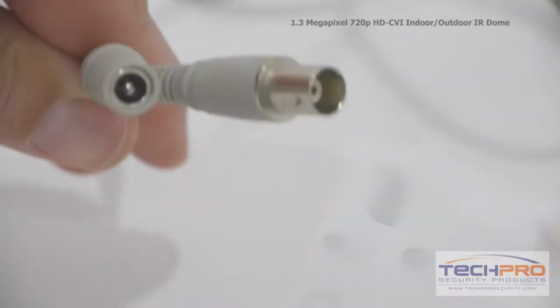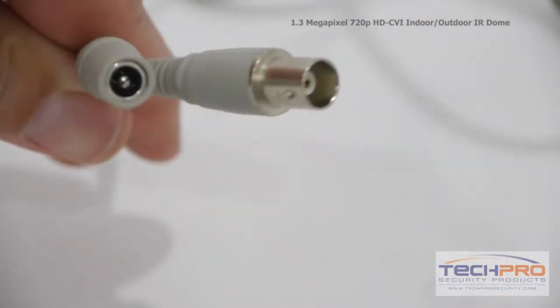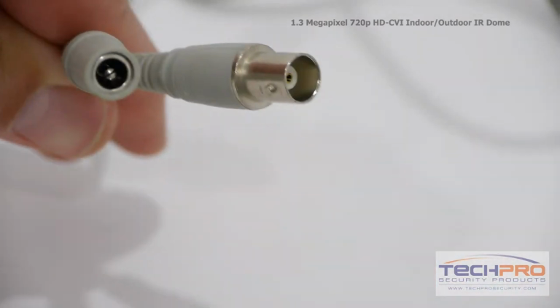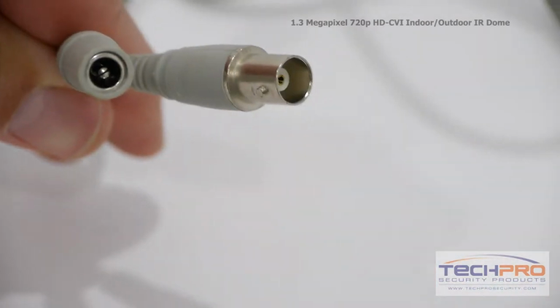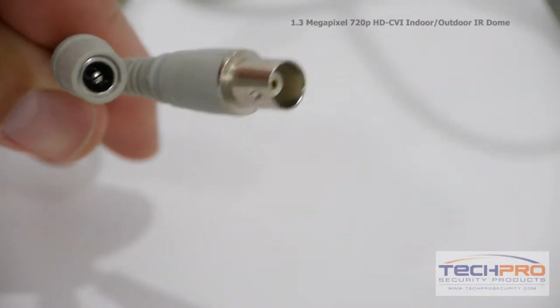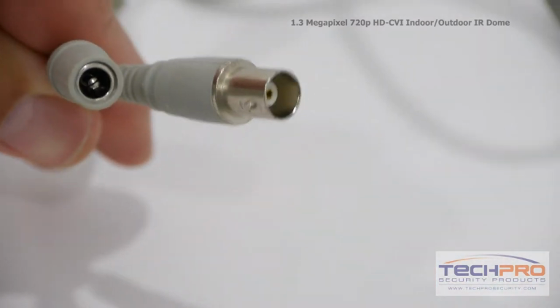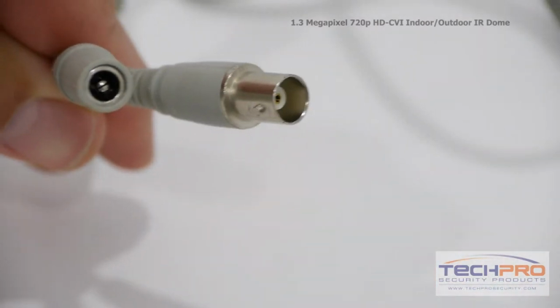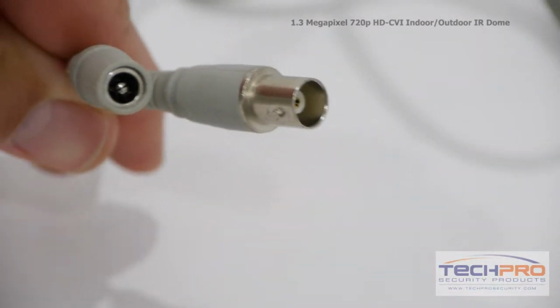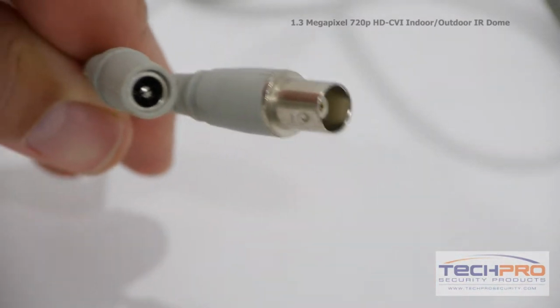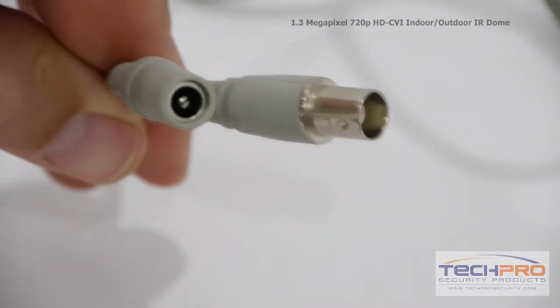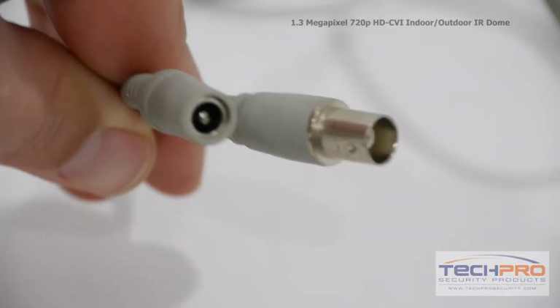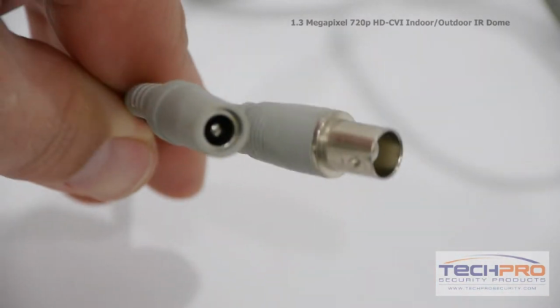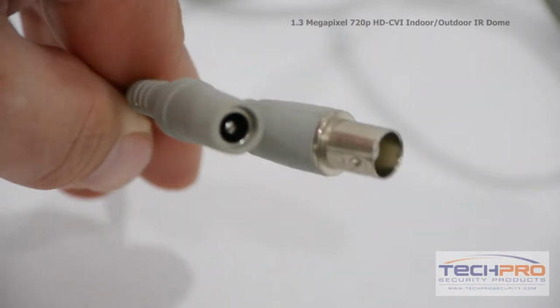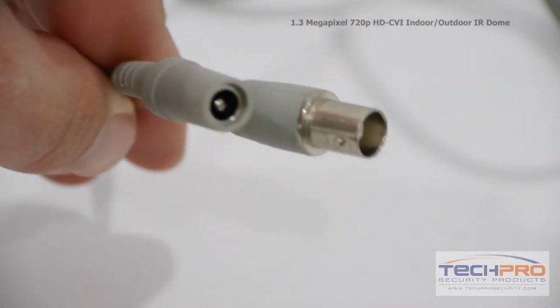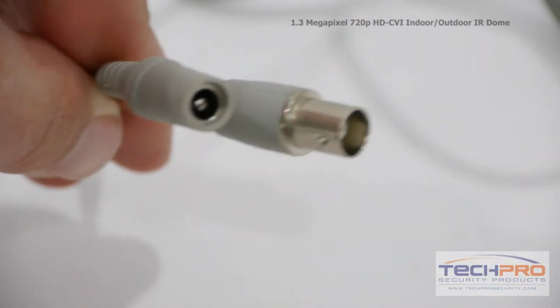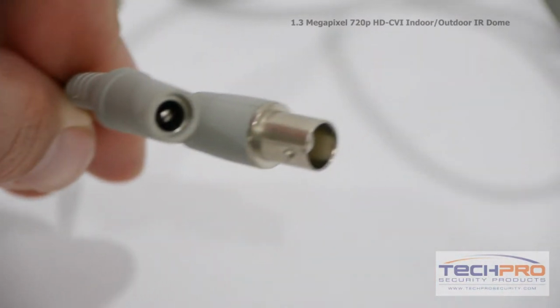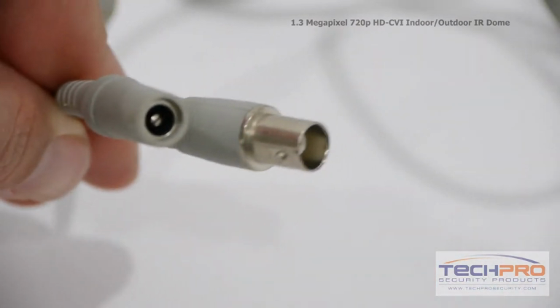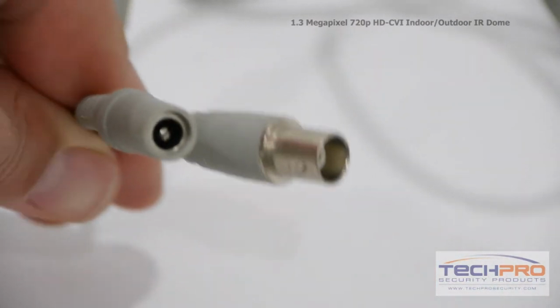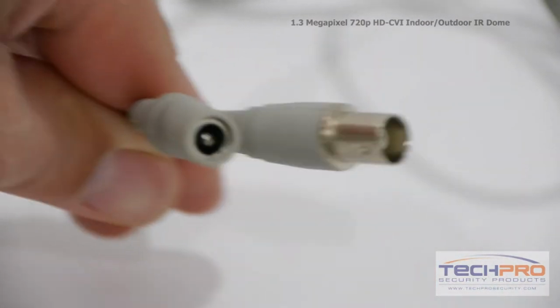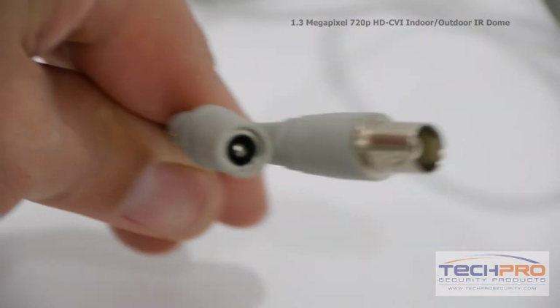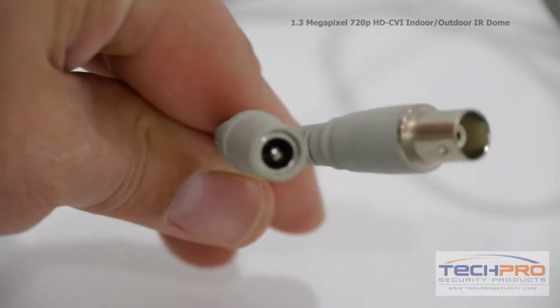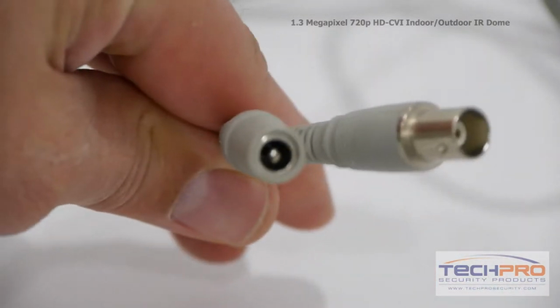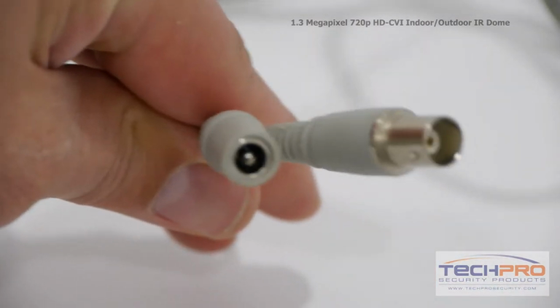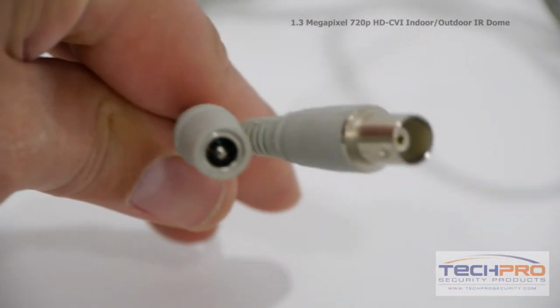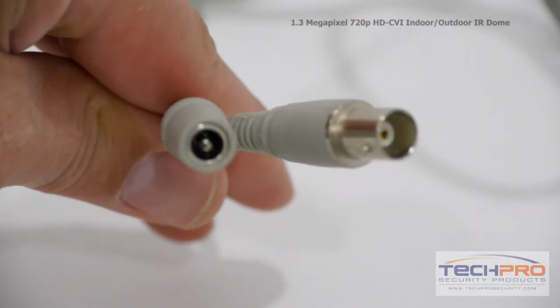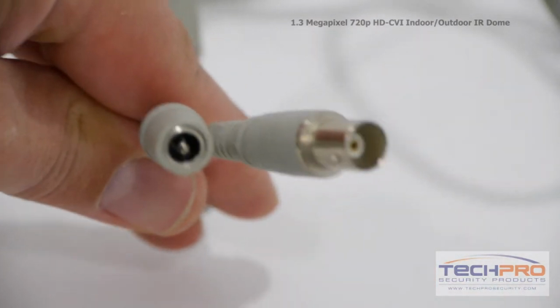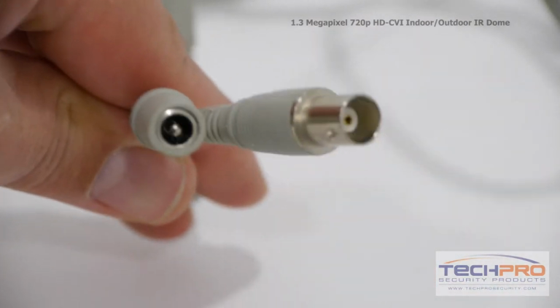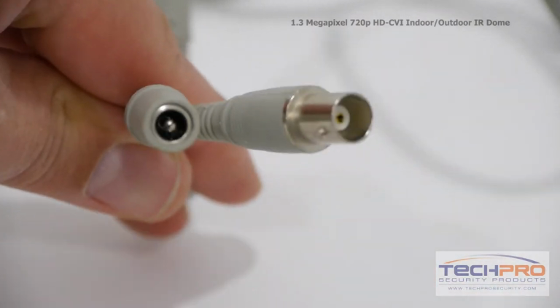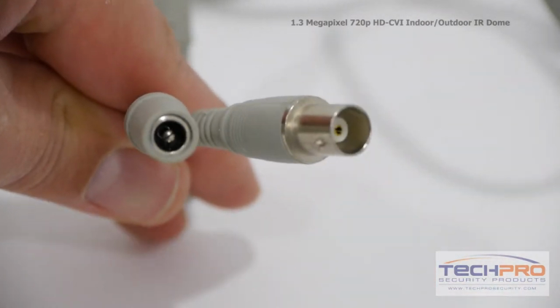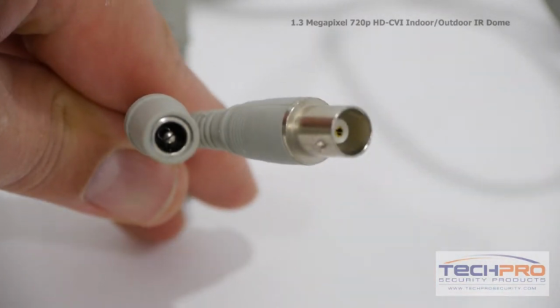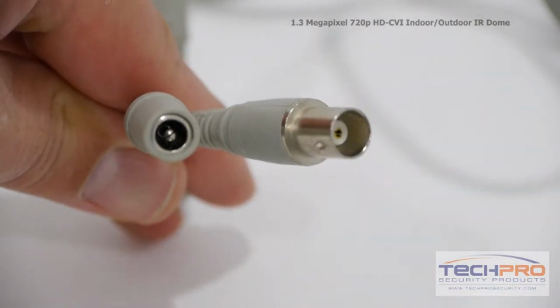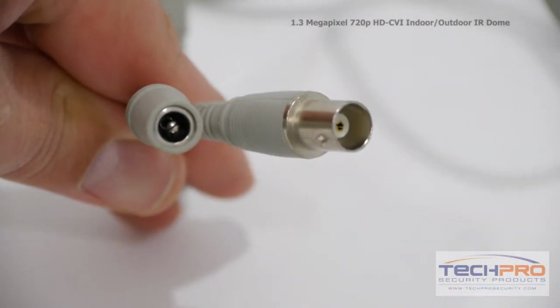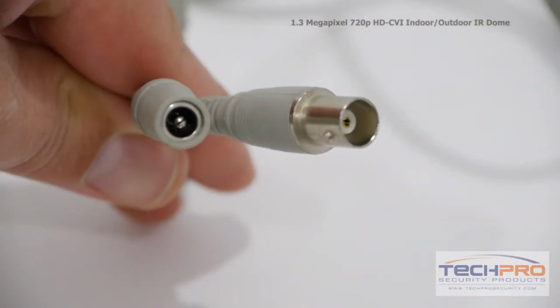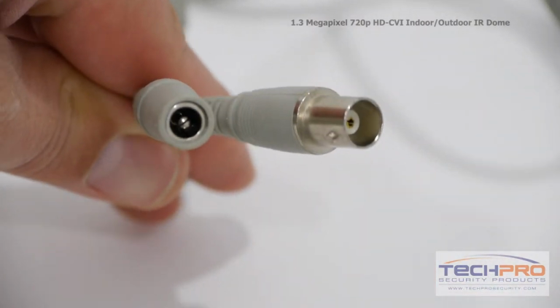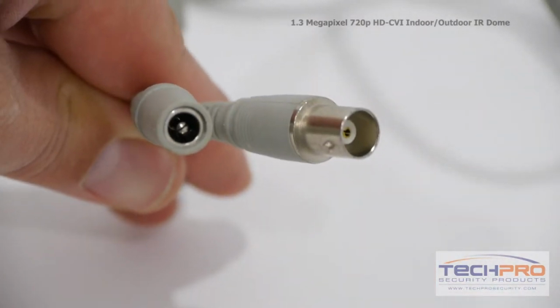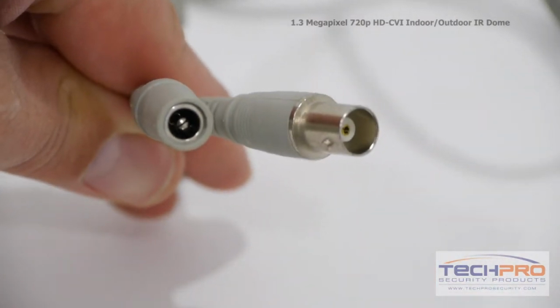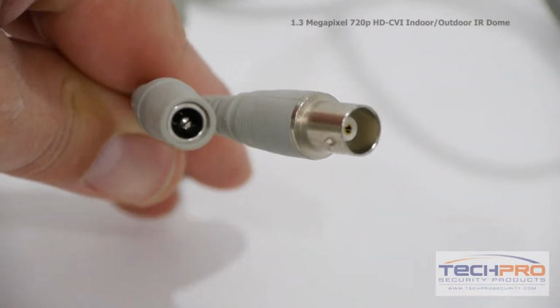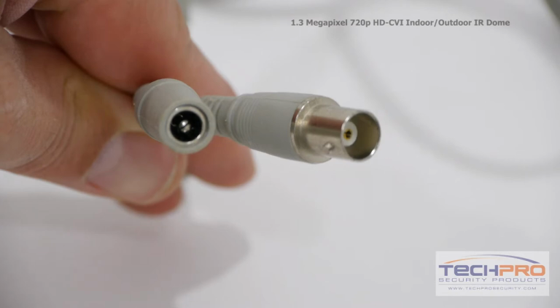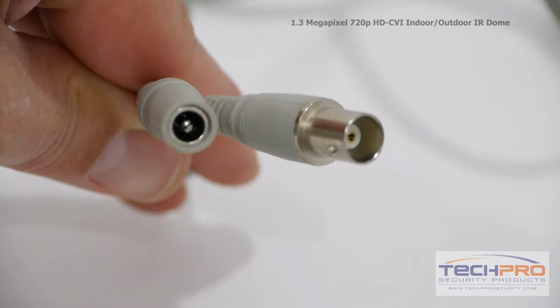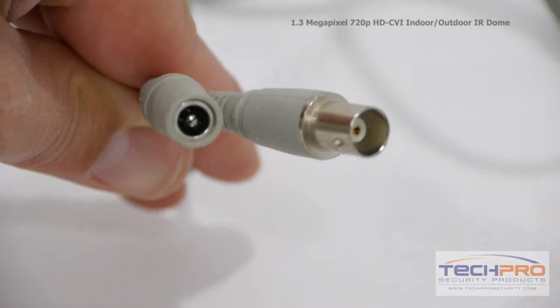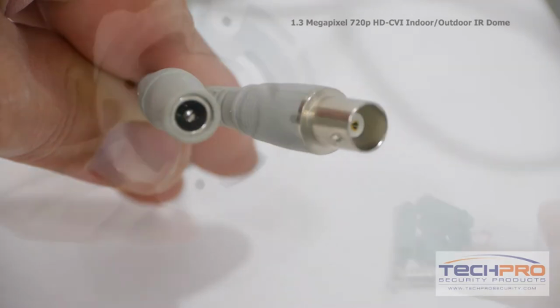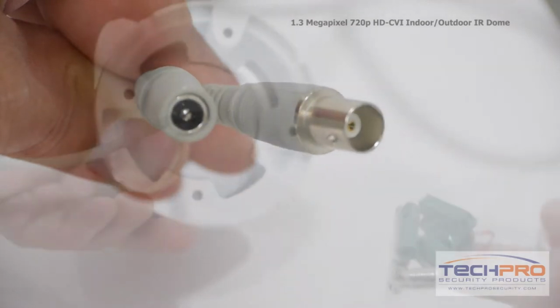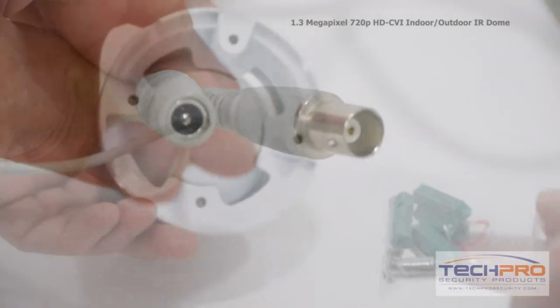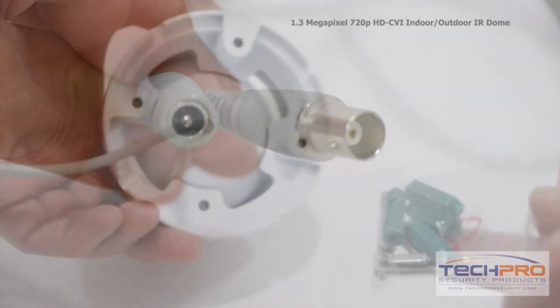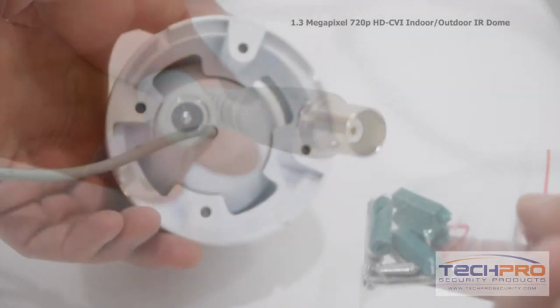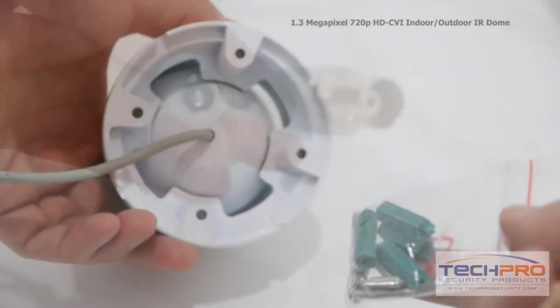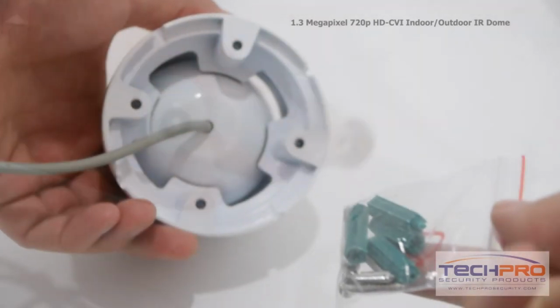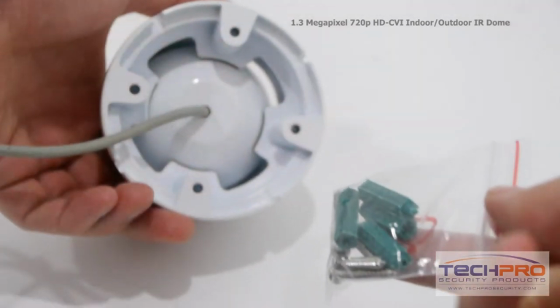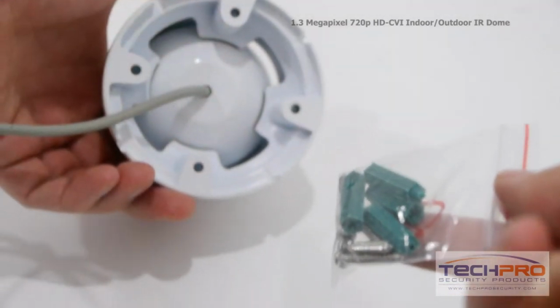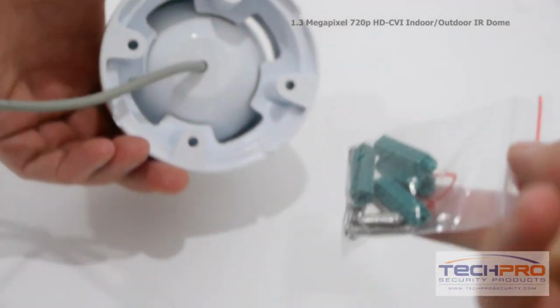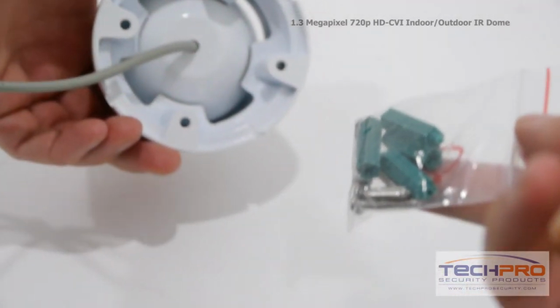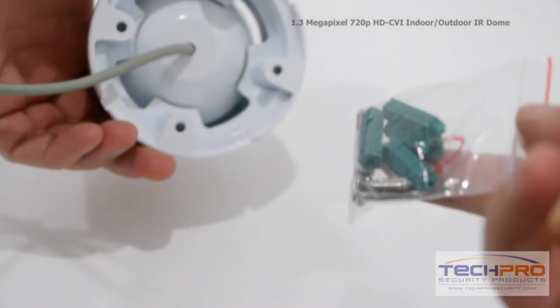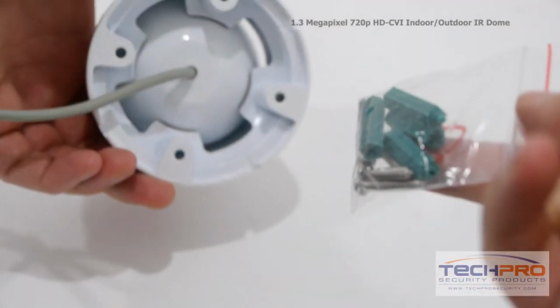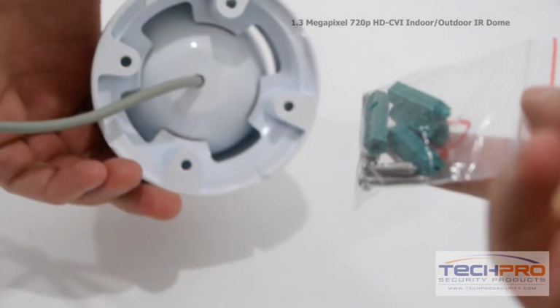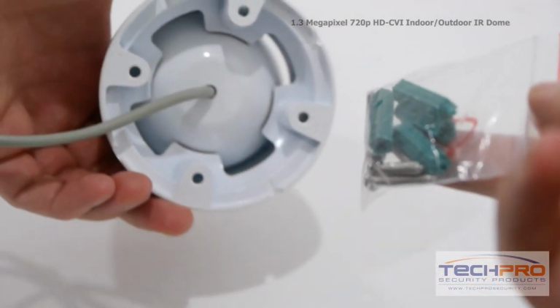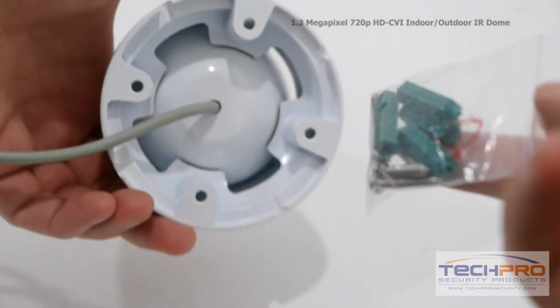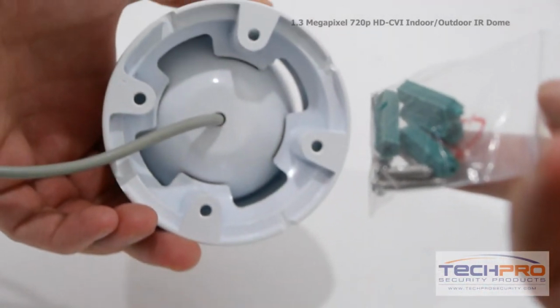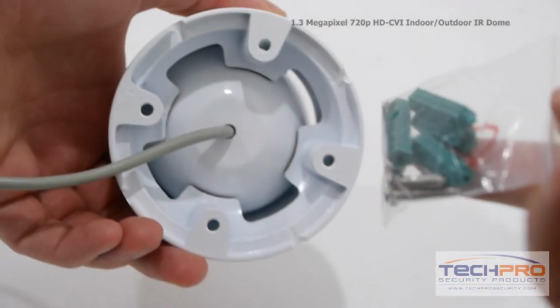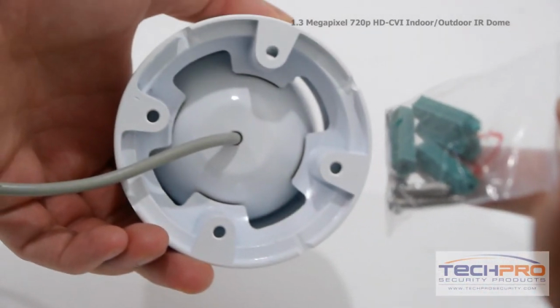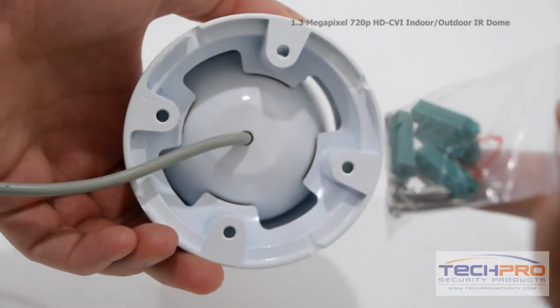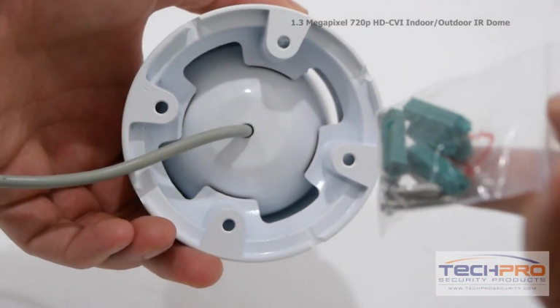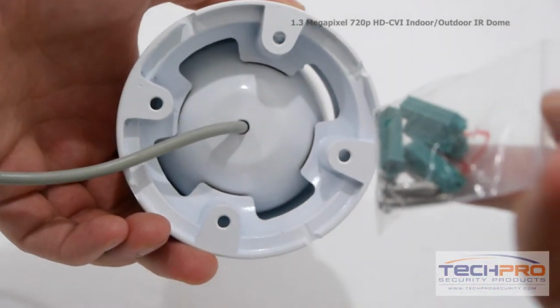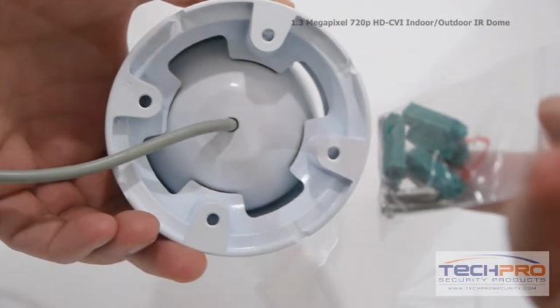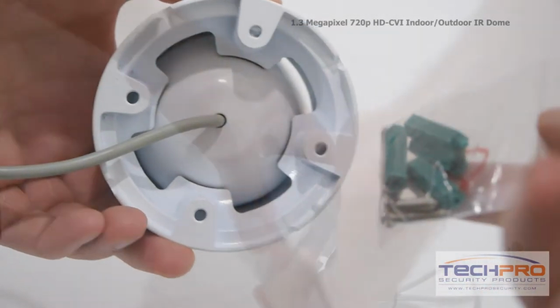Attached to the camera you'll also find a 12 volt DC power connector and a video connector. Use the mounting screws and pegs included to mount the camera.